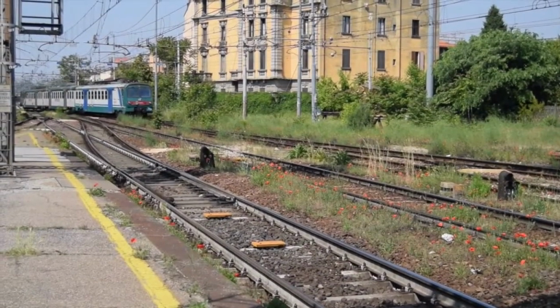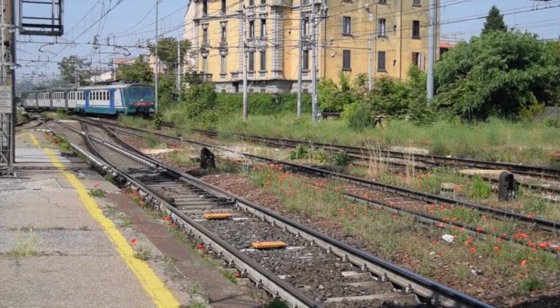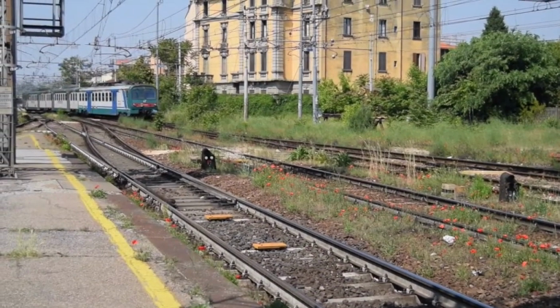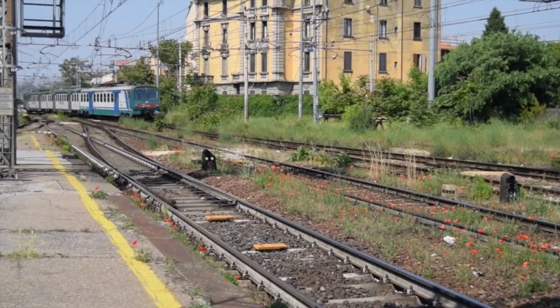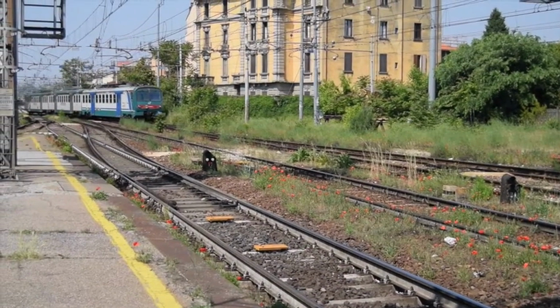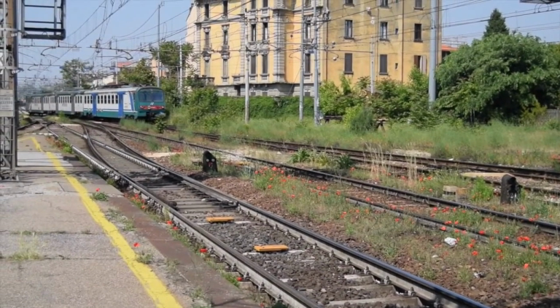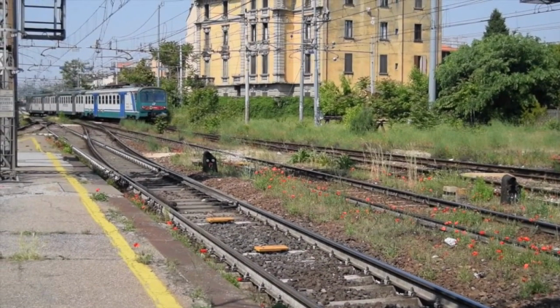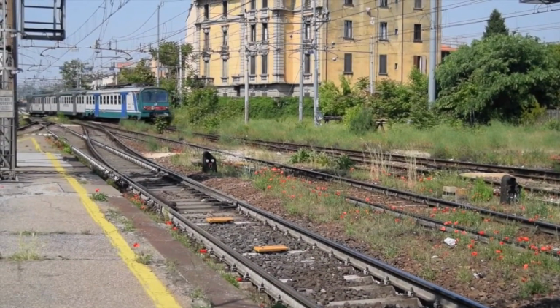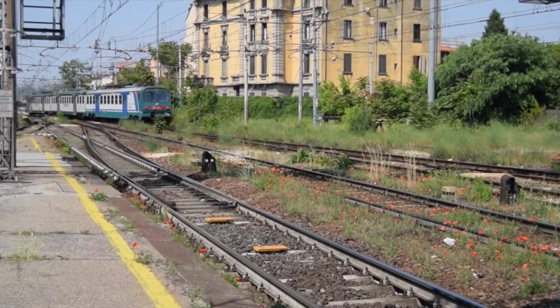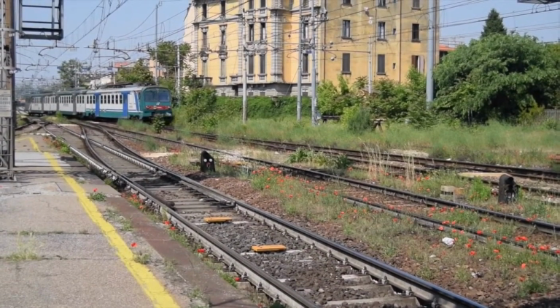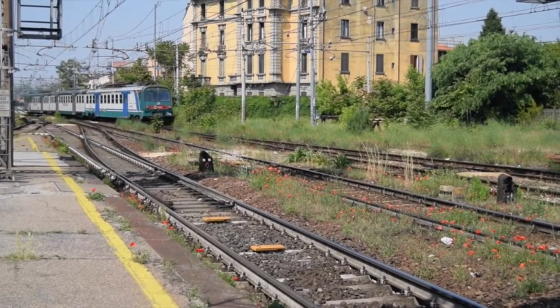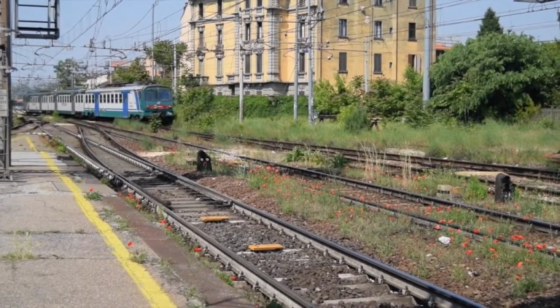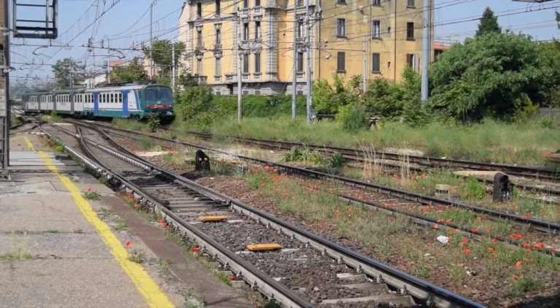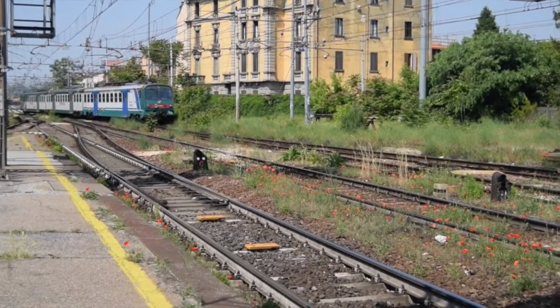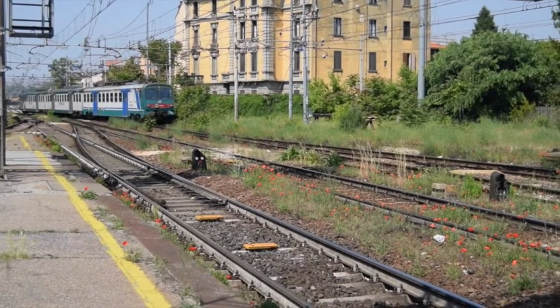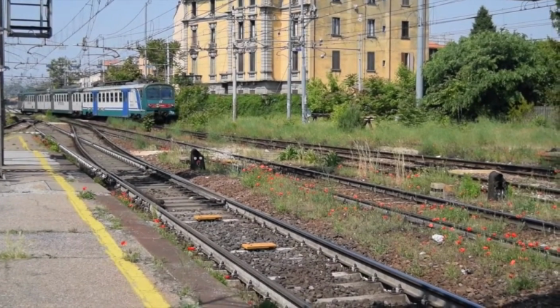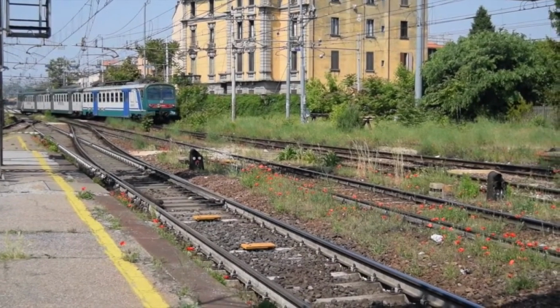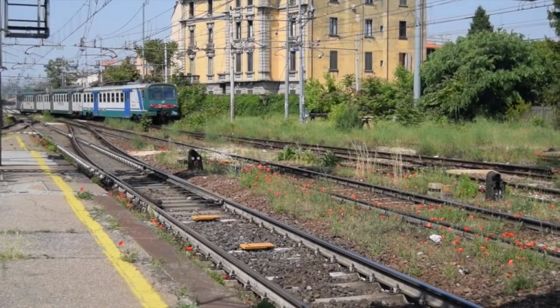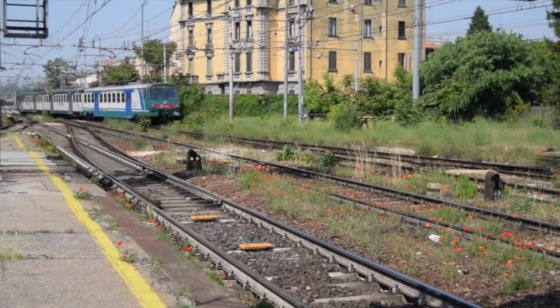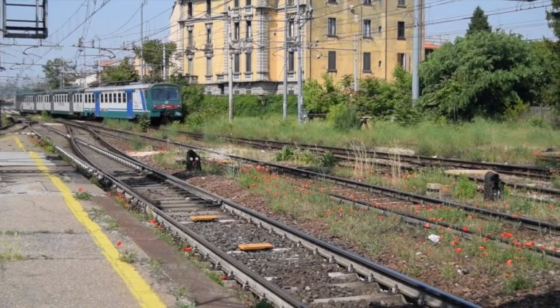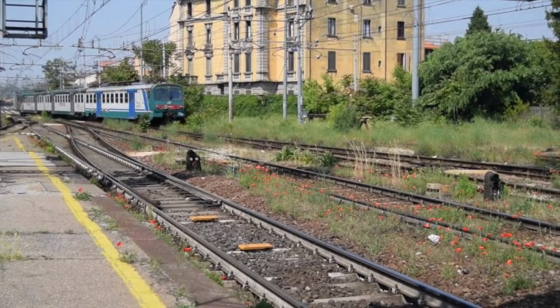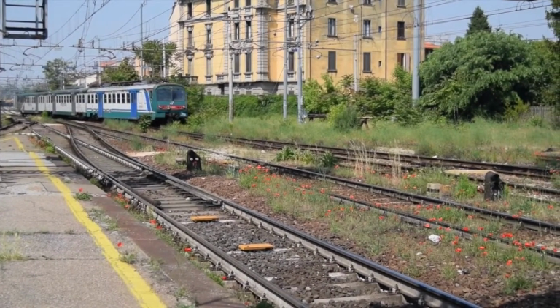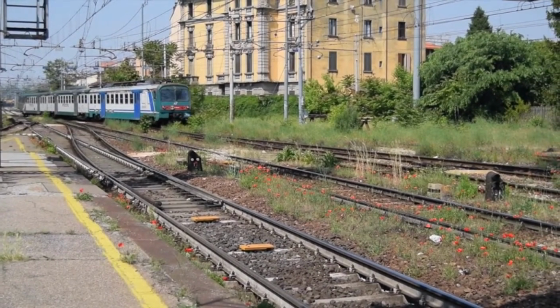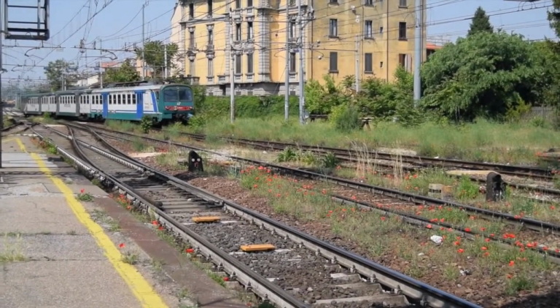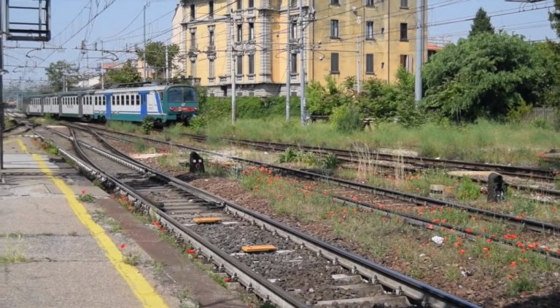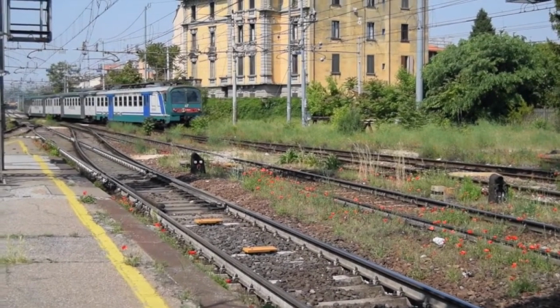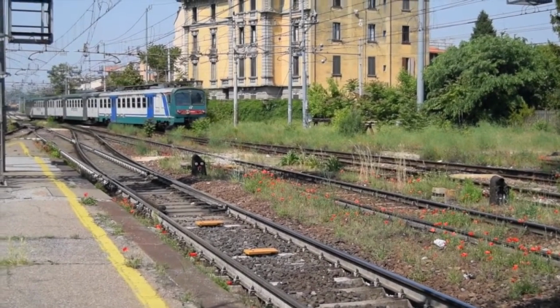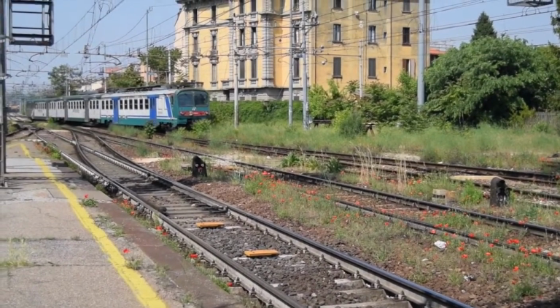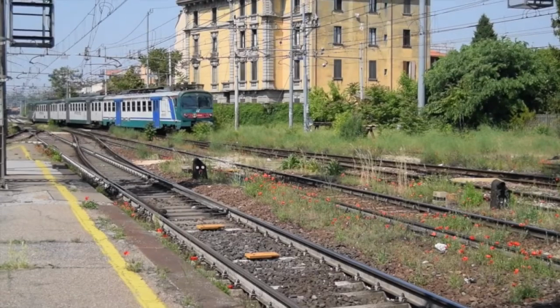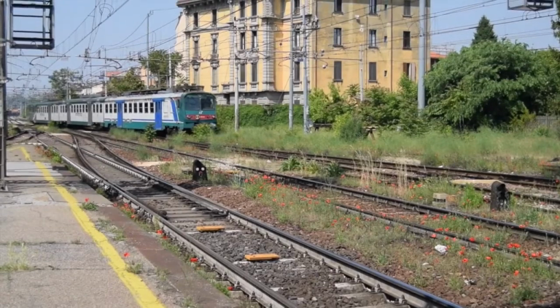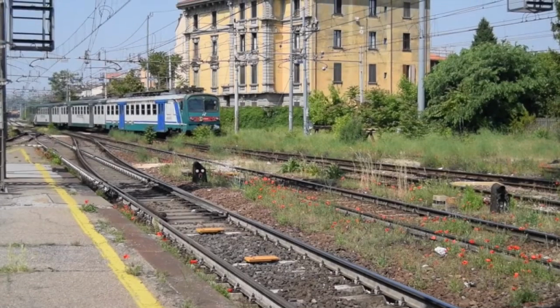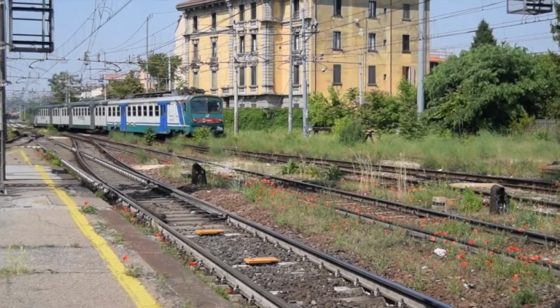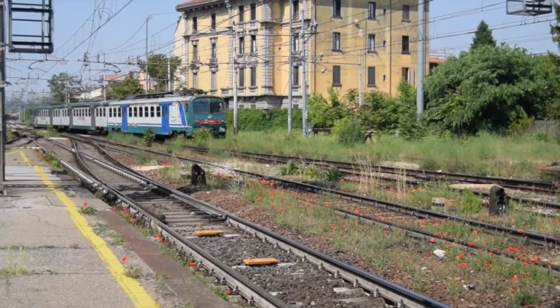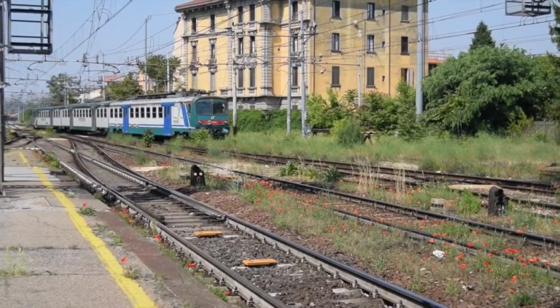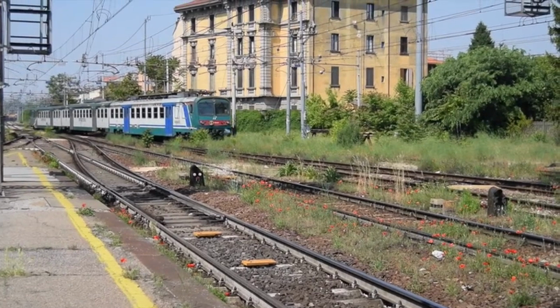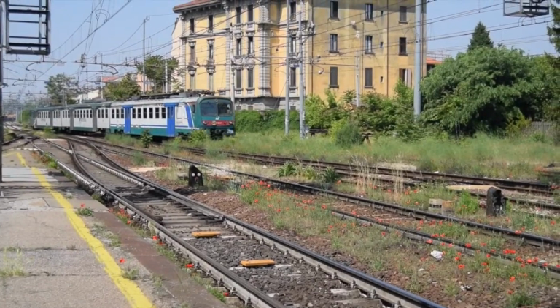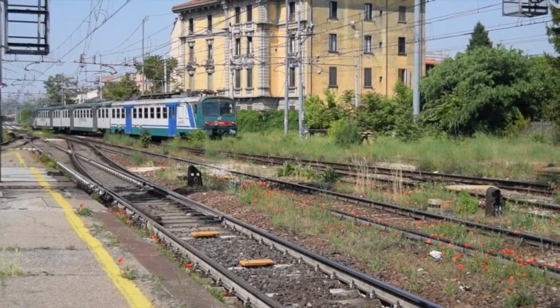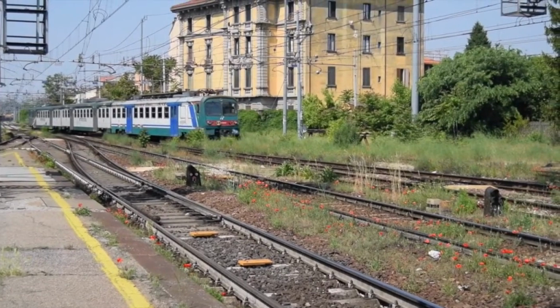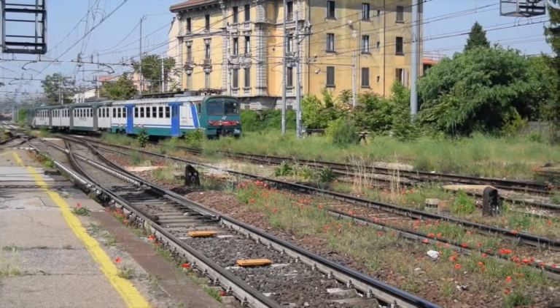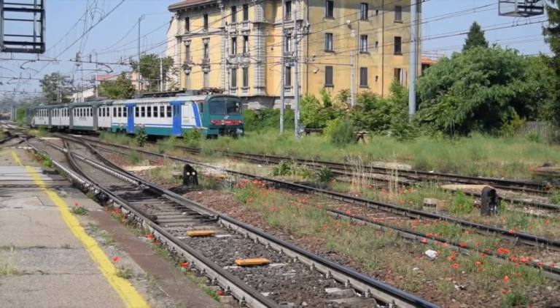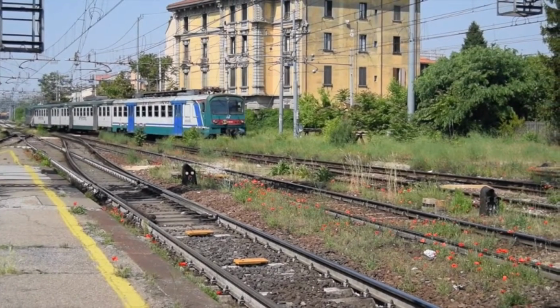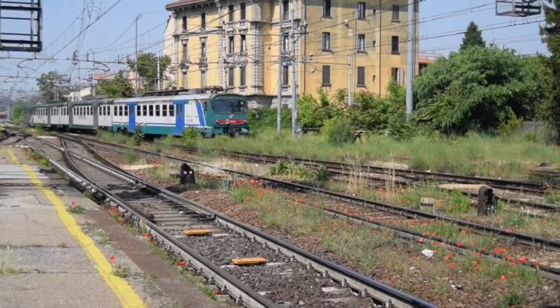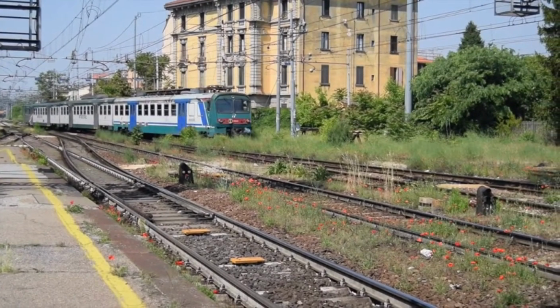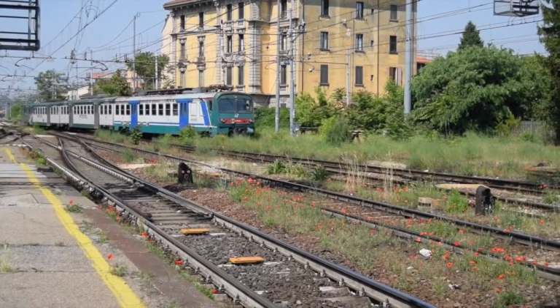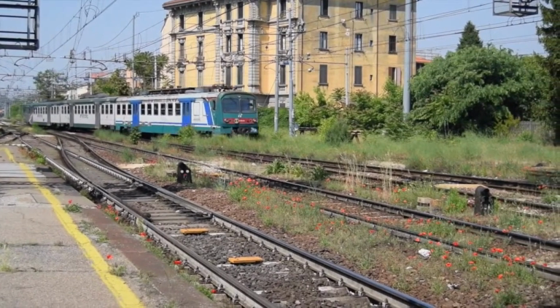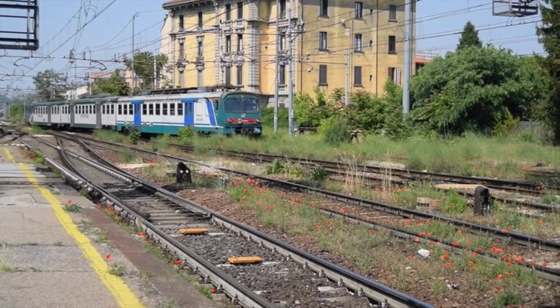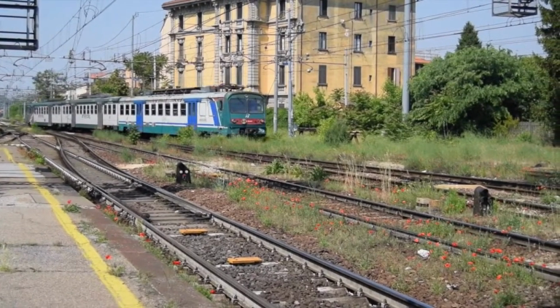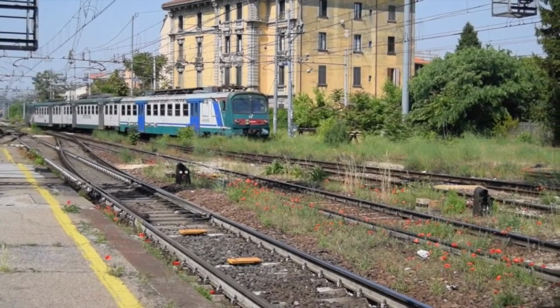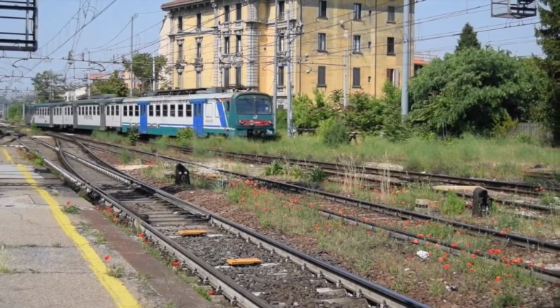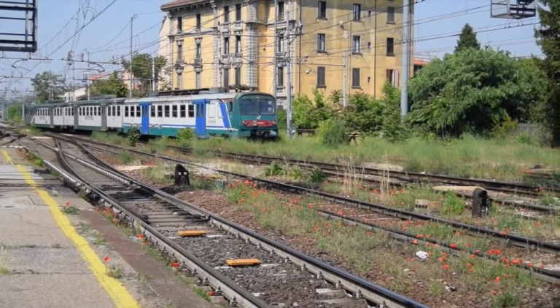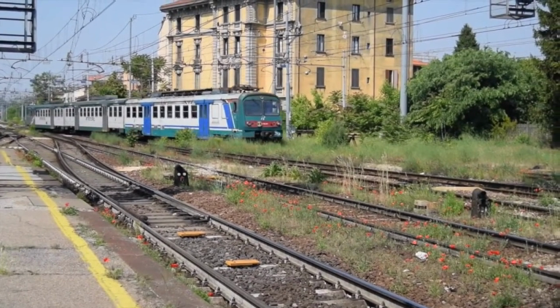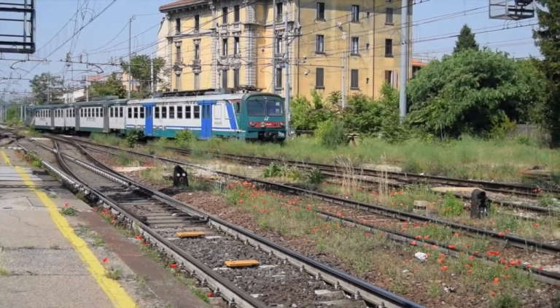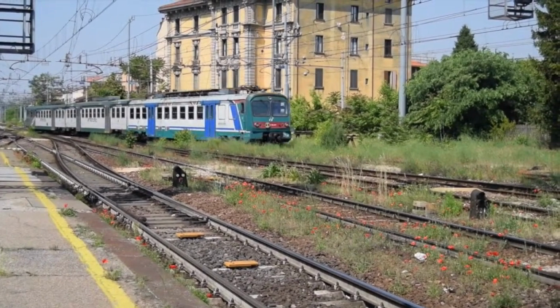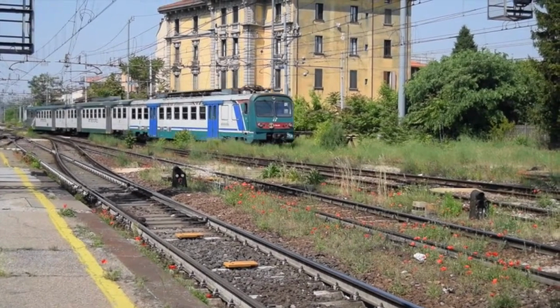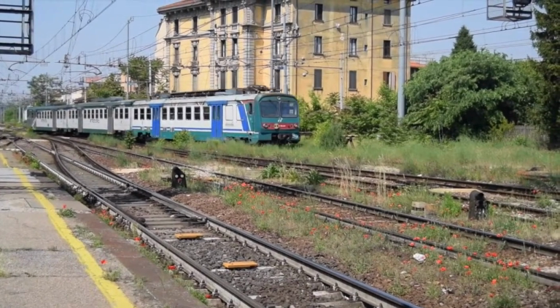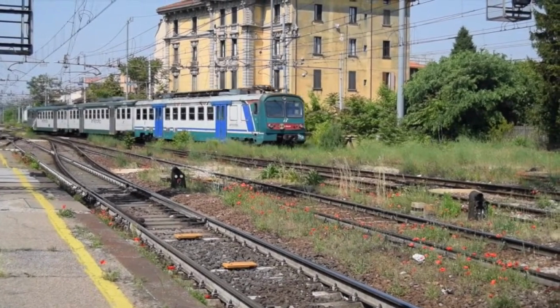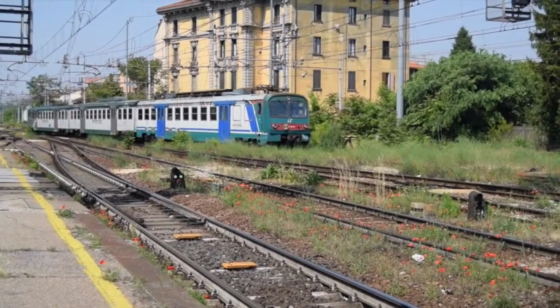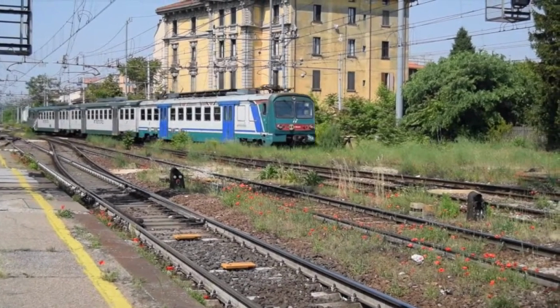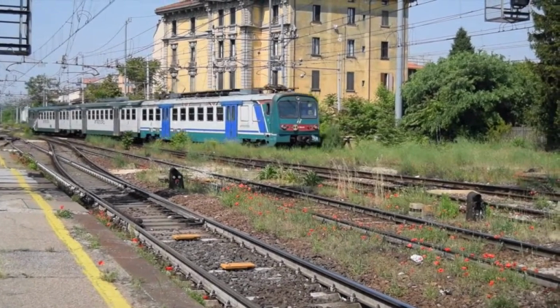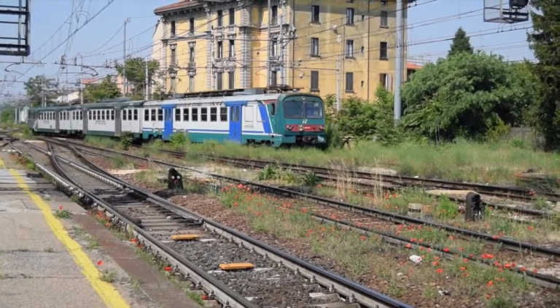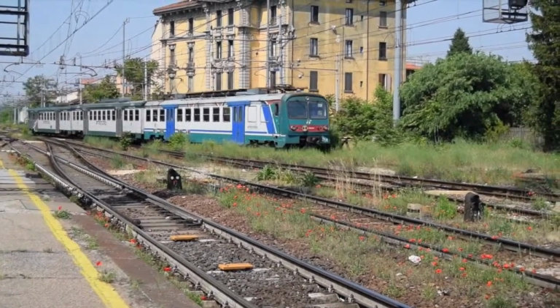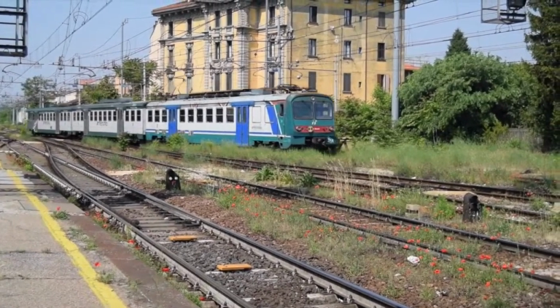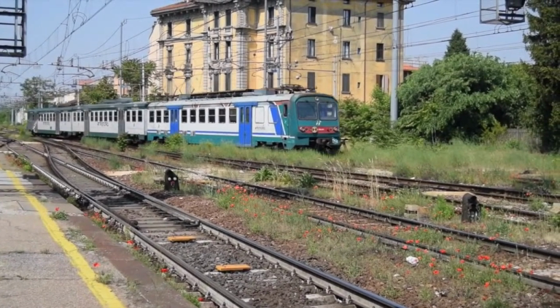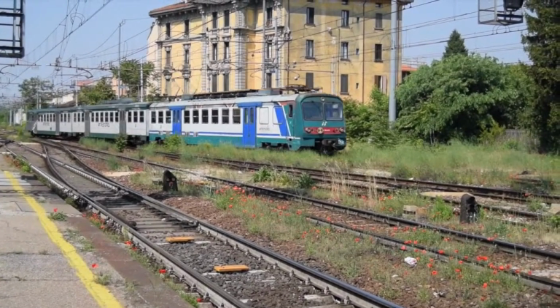So there you have it — railfanning amongst the poppies, in Cremona, Italy.